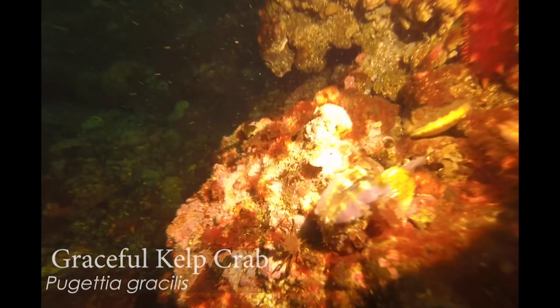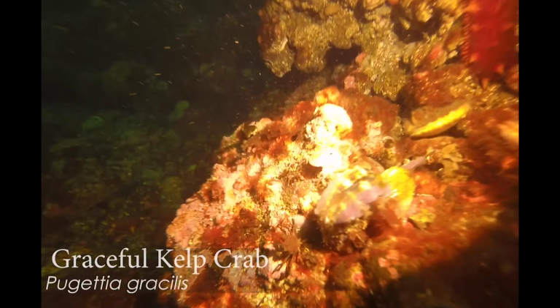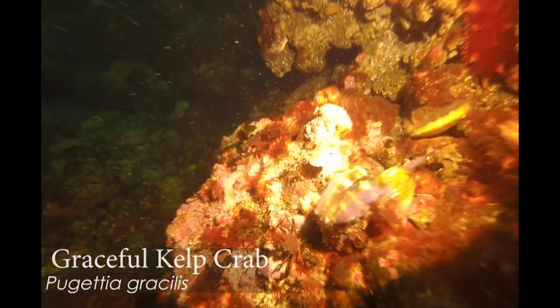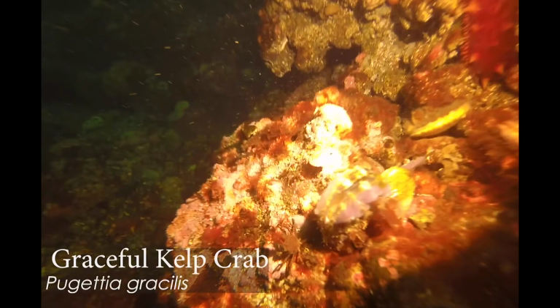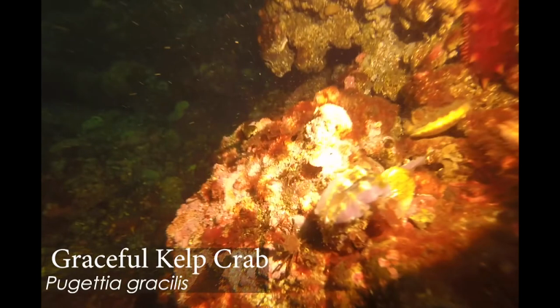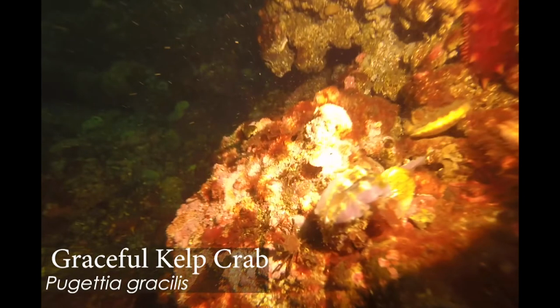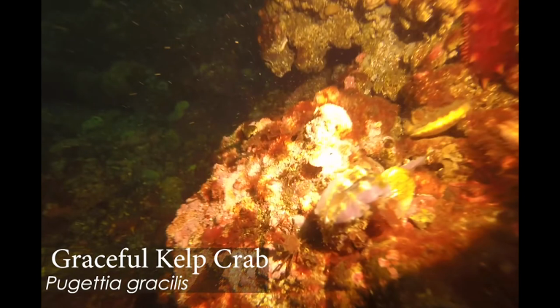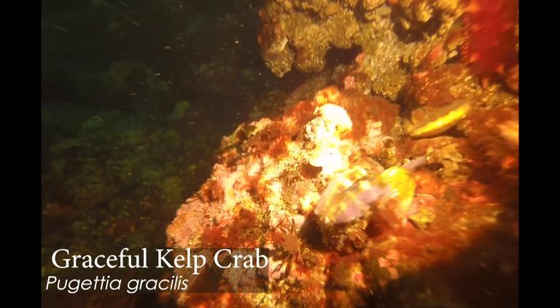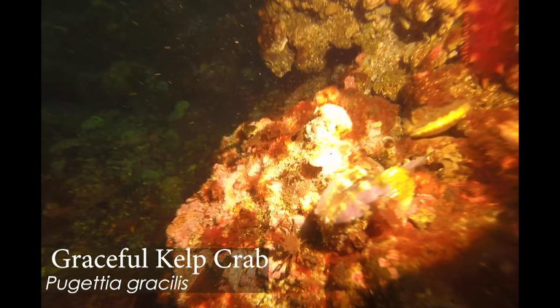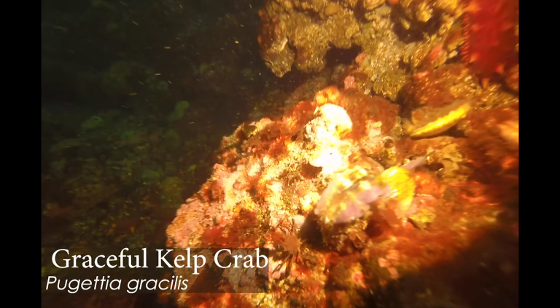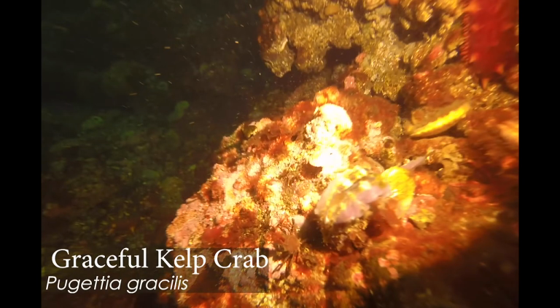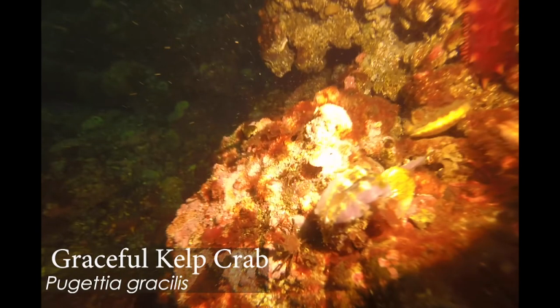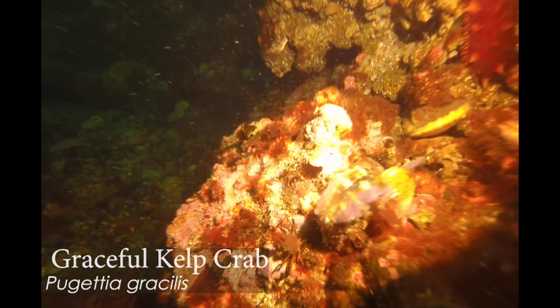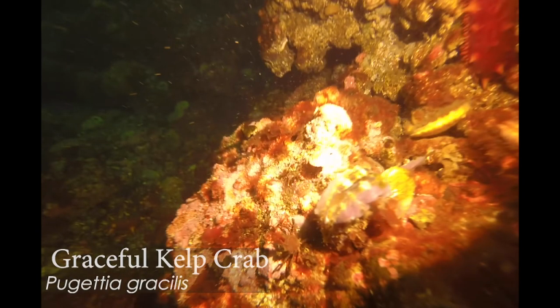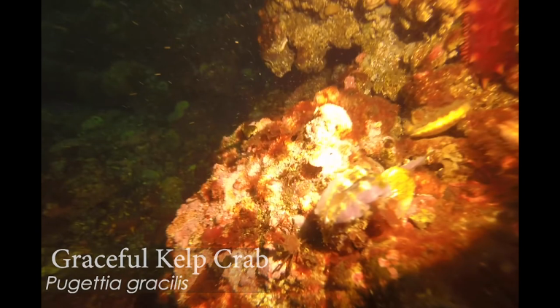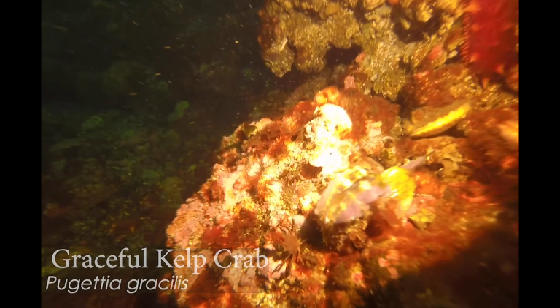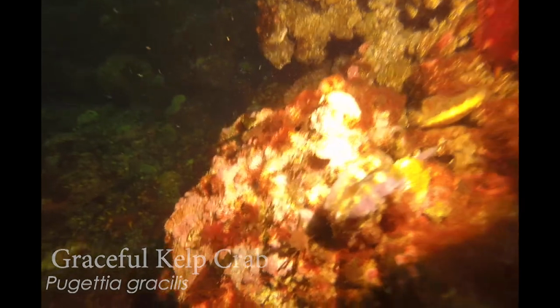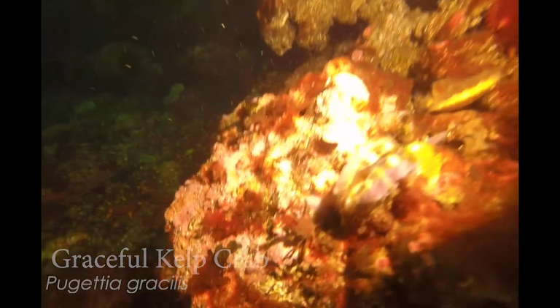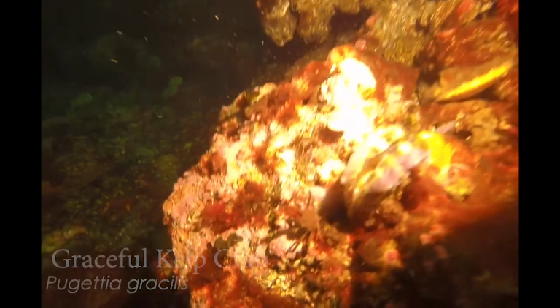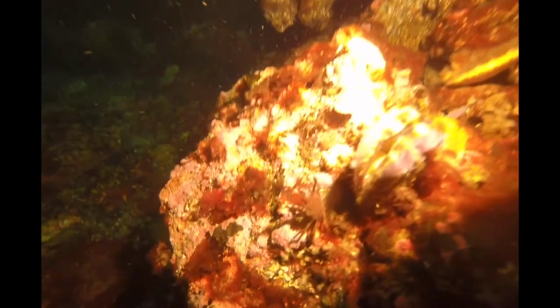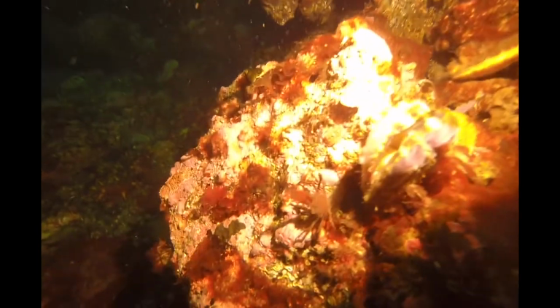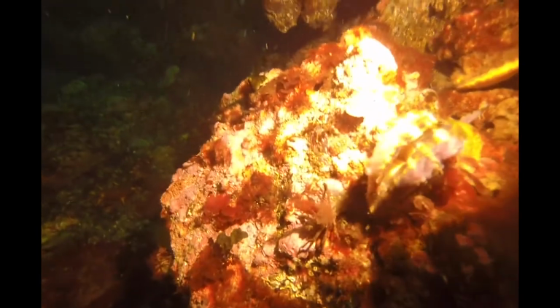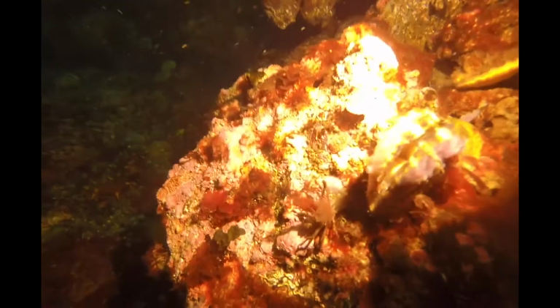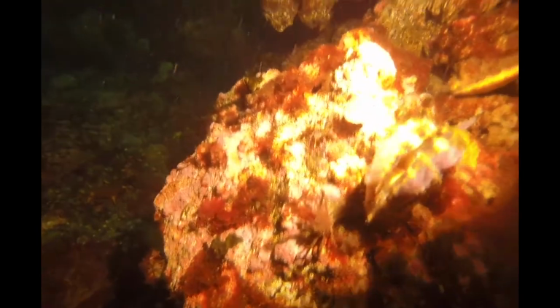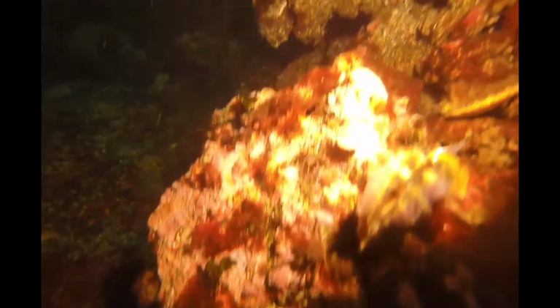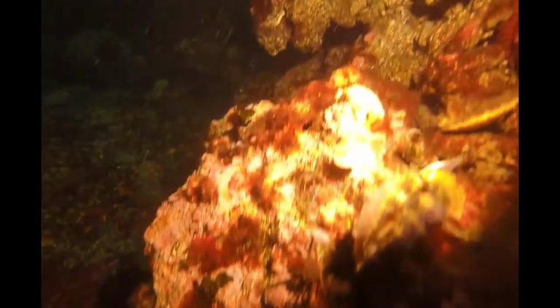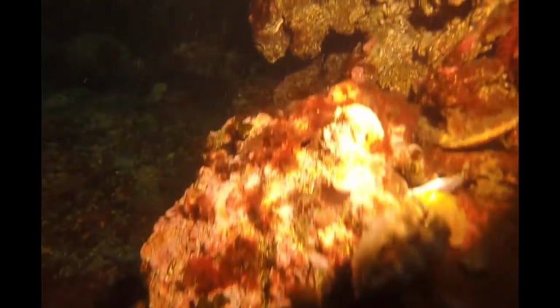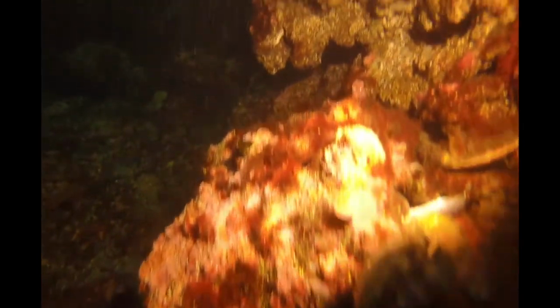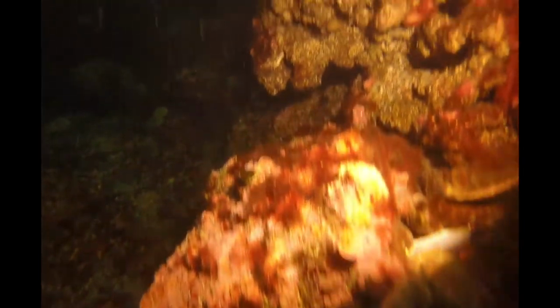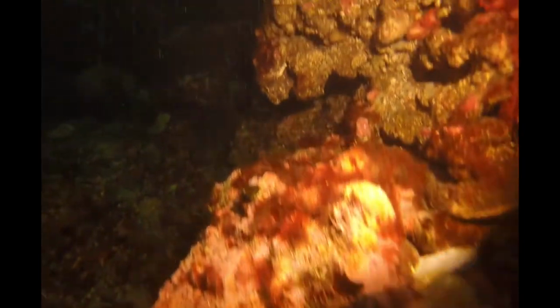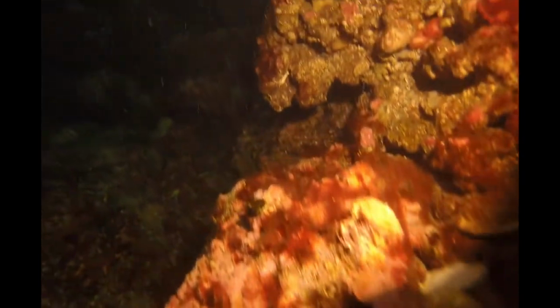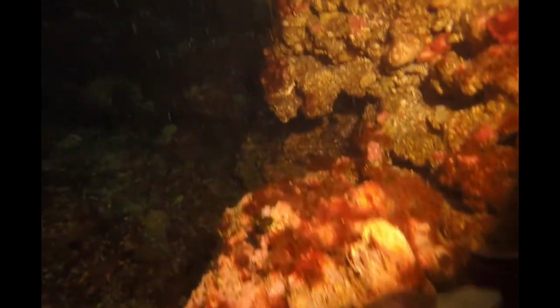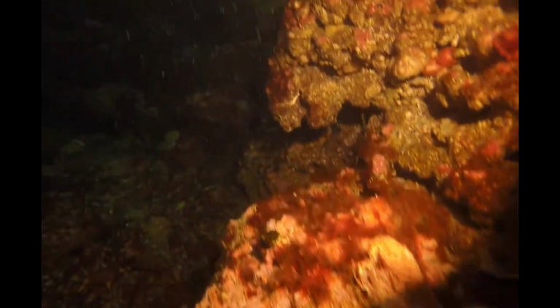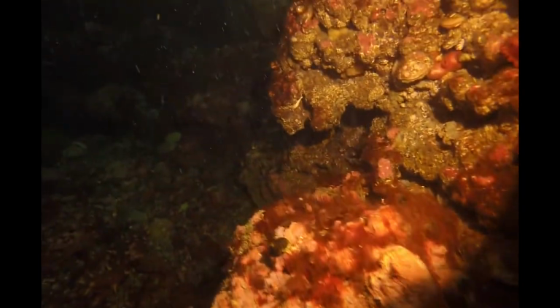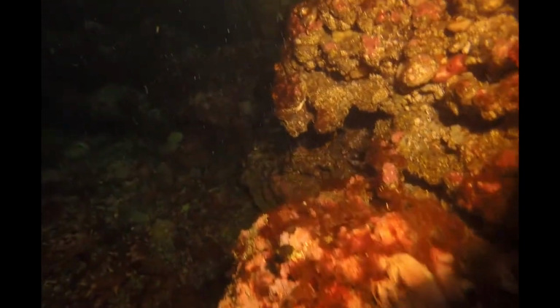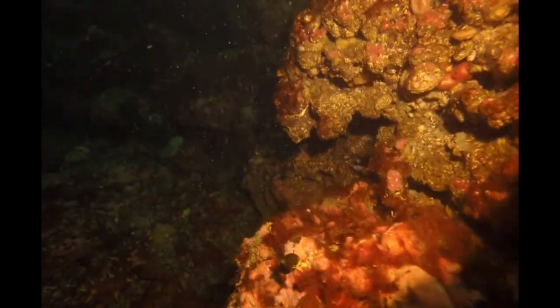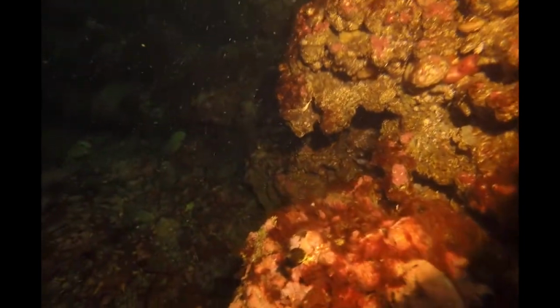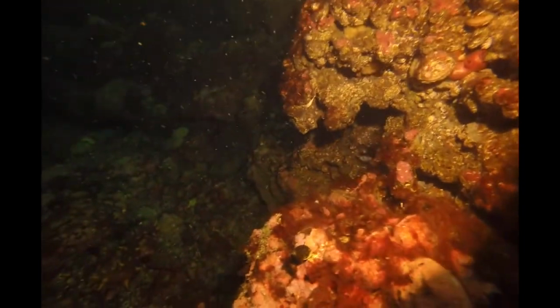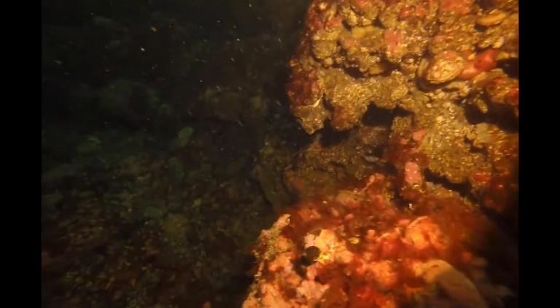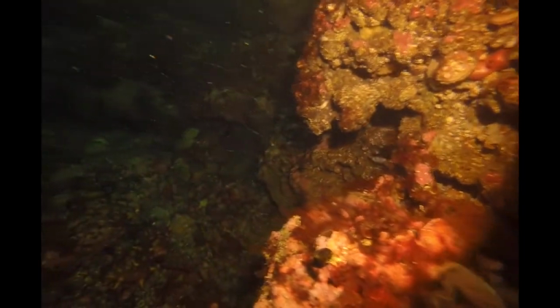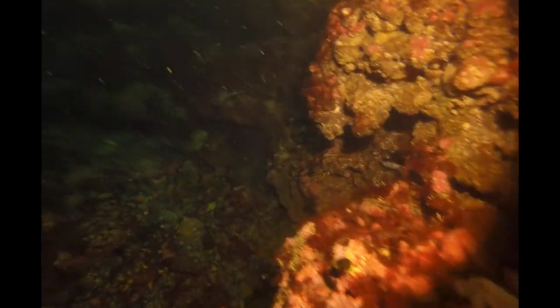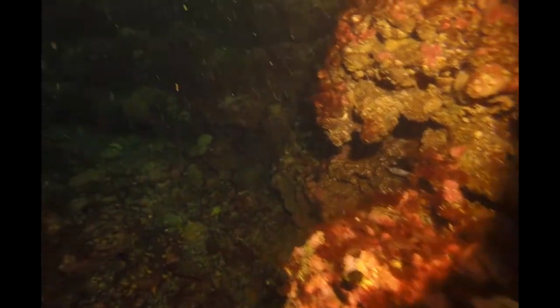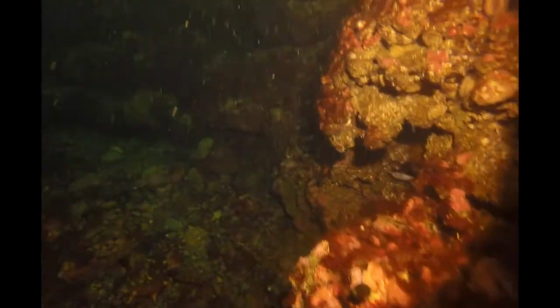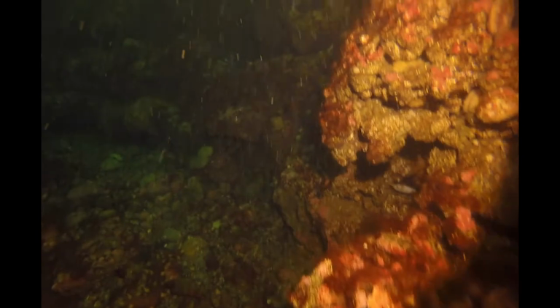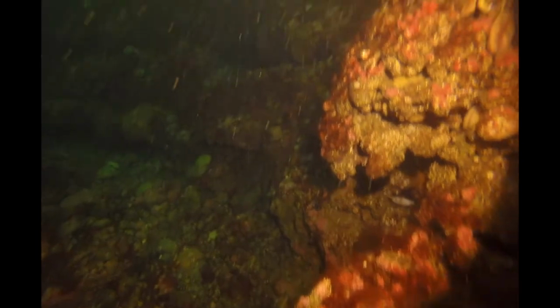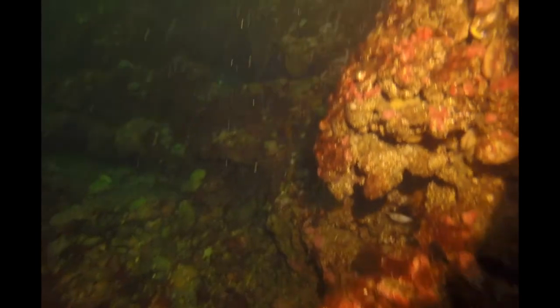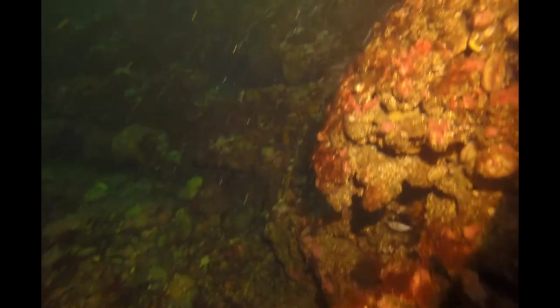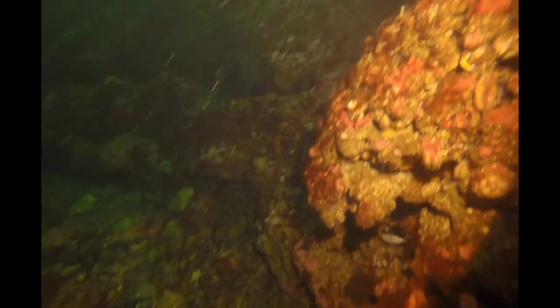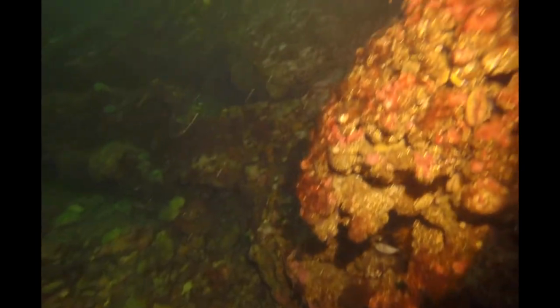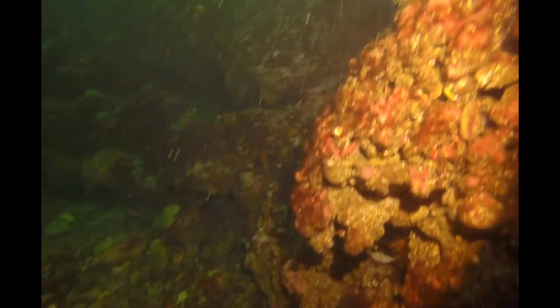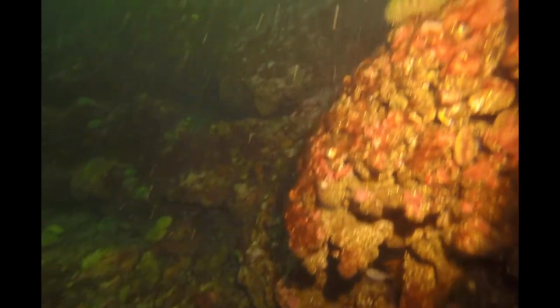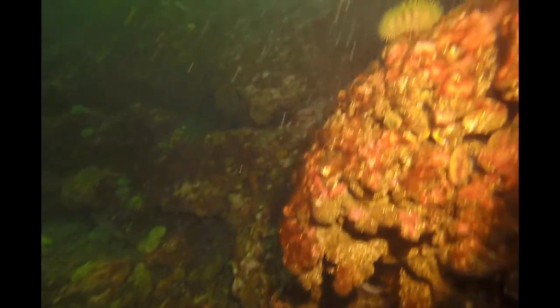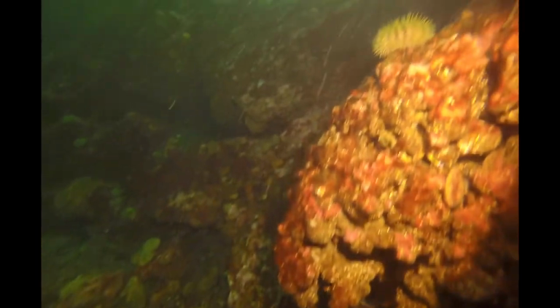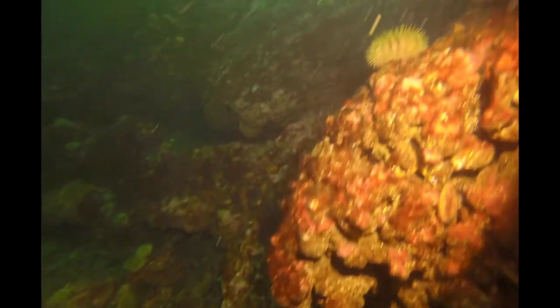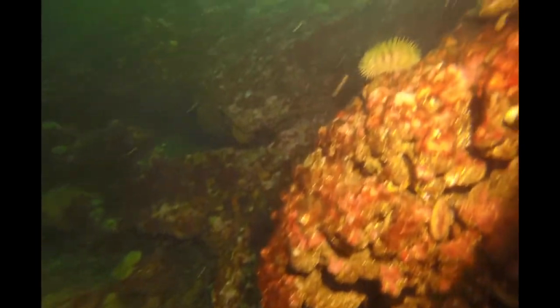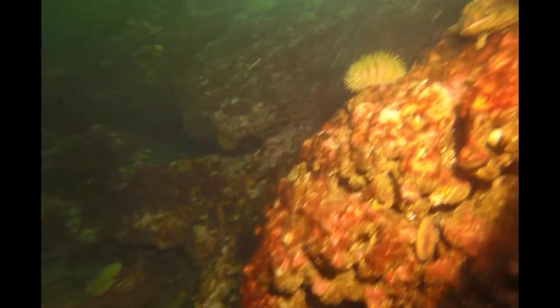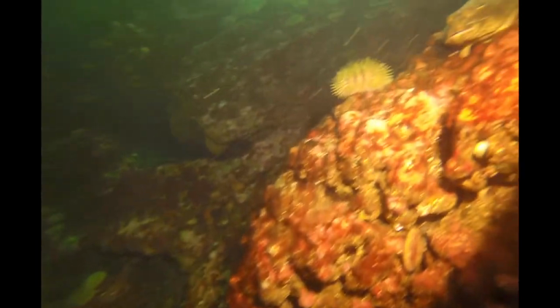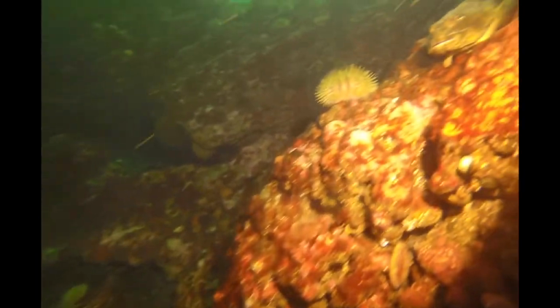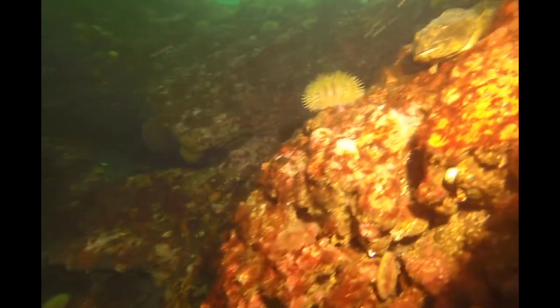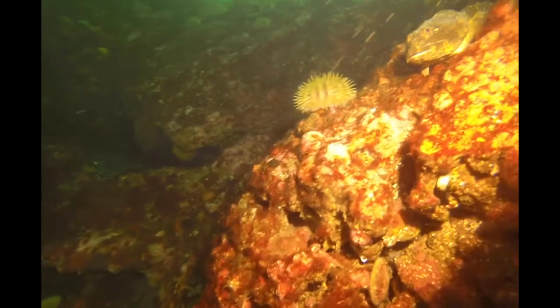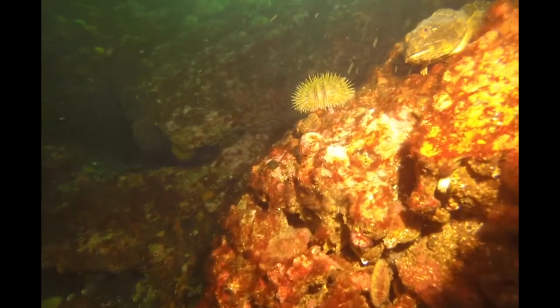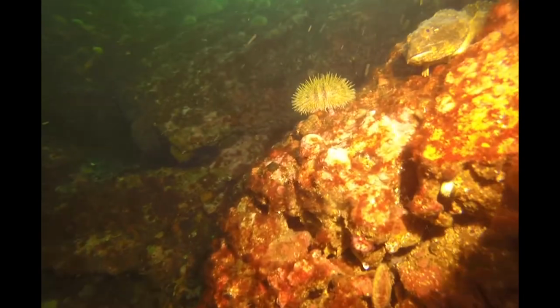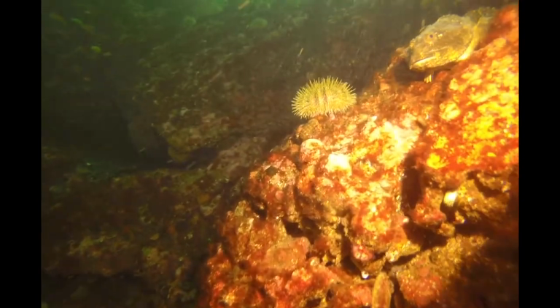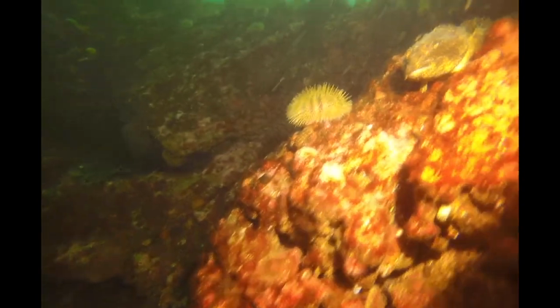Oh, another little crab — a graceful kelp crab? A graceful kelp crab, yeah. There it is. It's not the normal kelp crab, but it is a kelp crab.